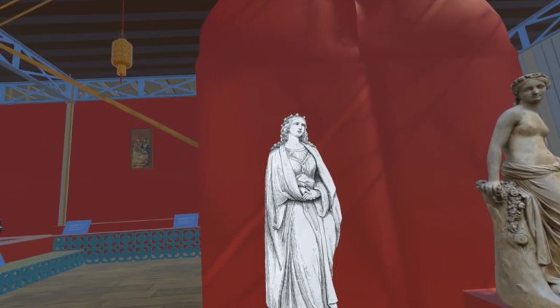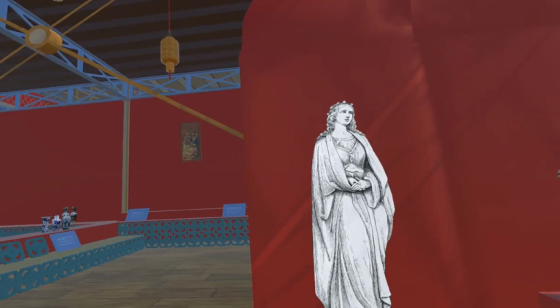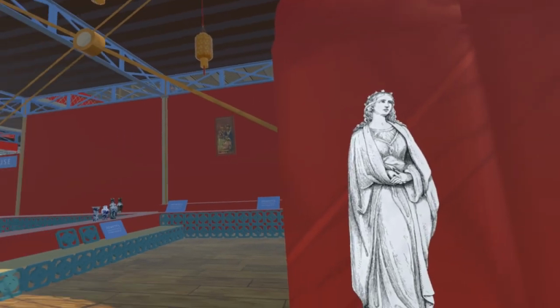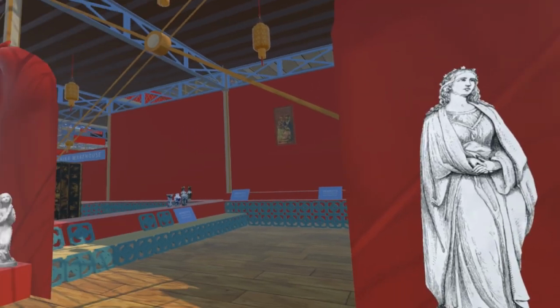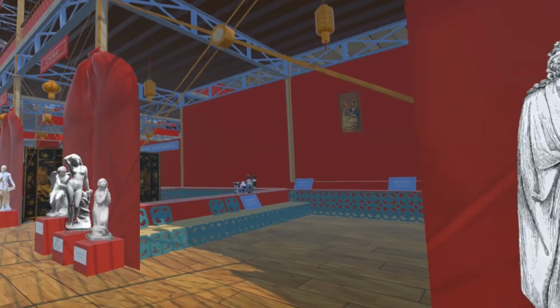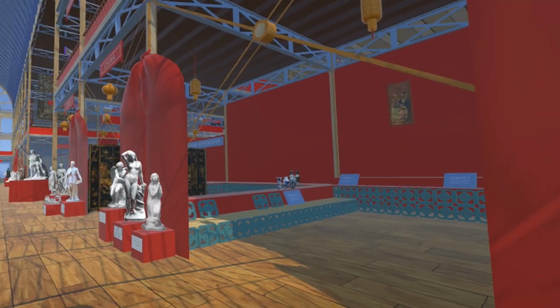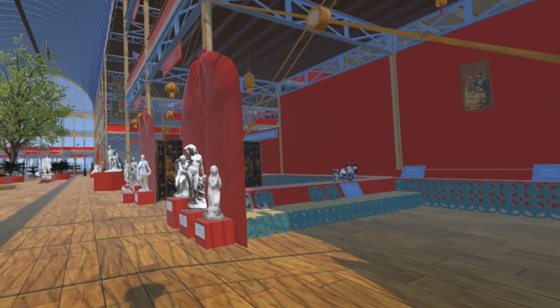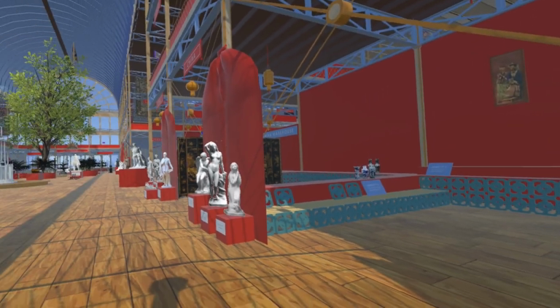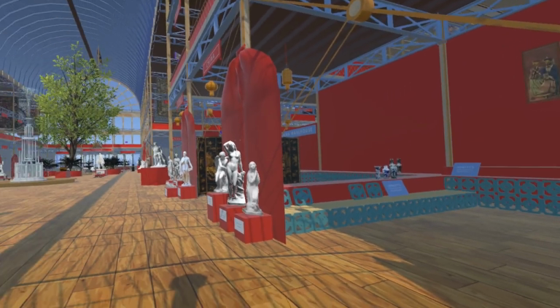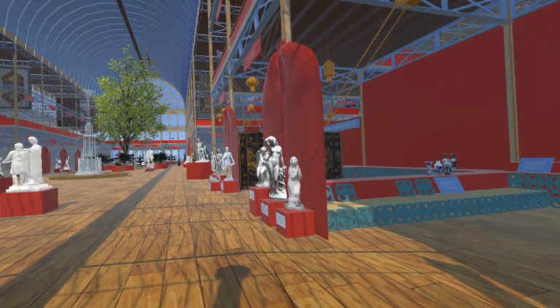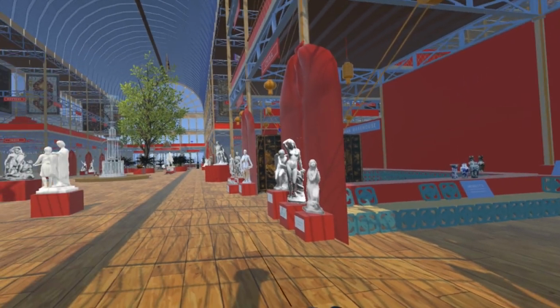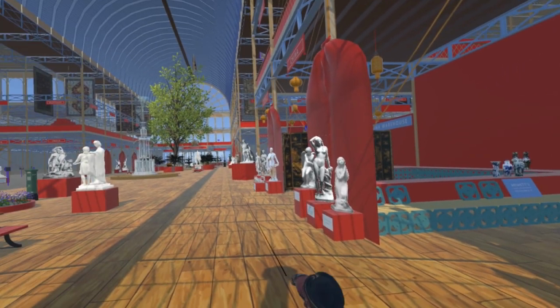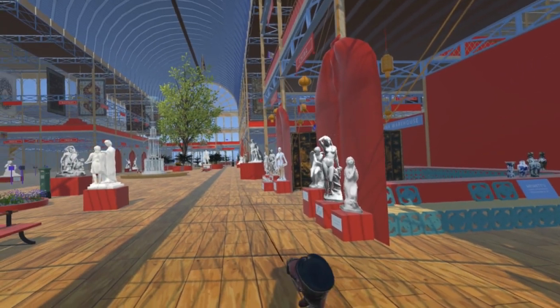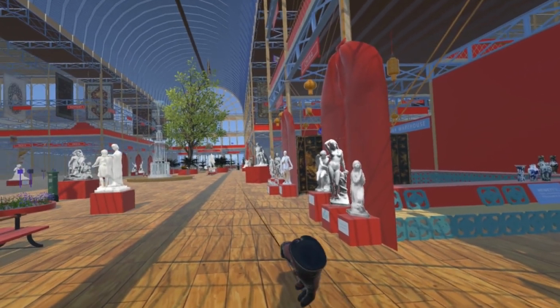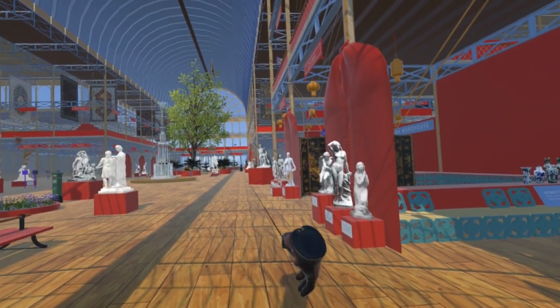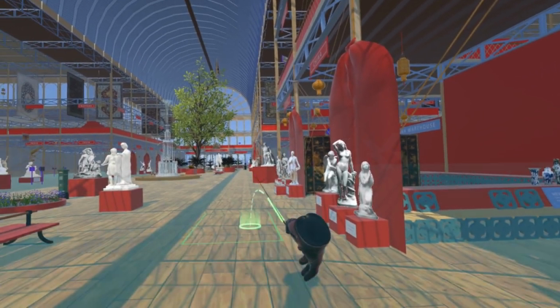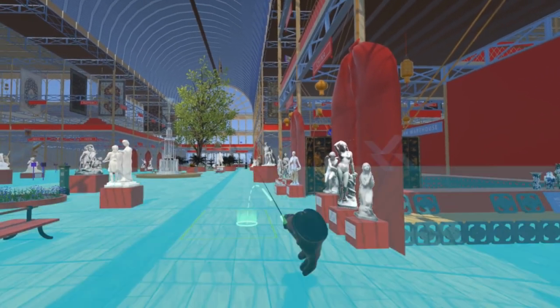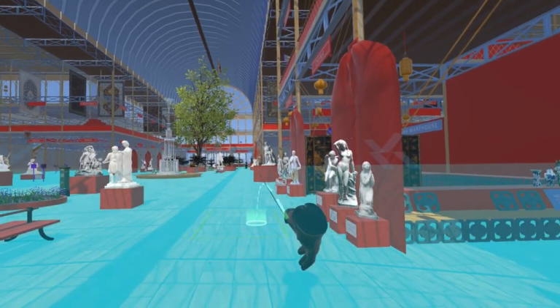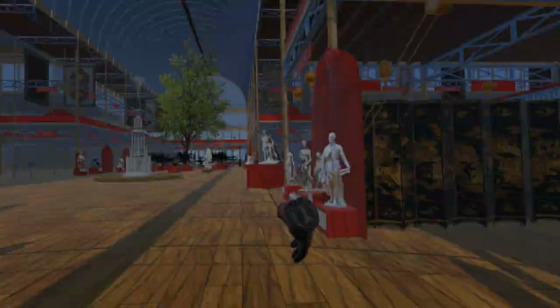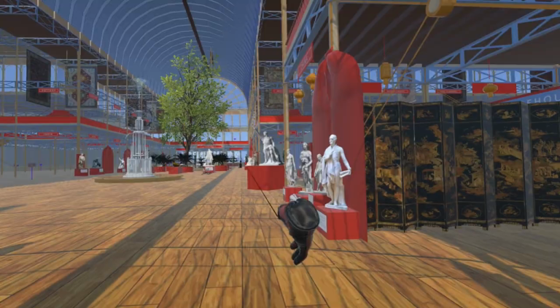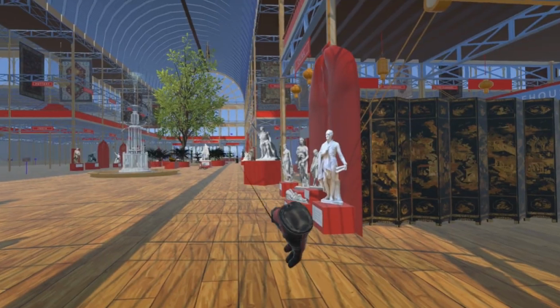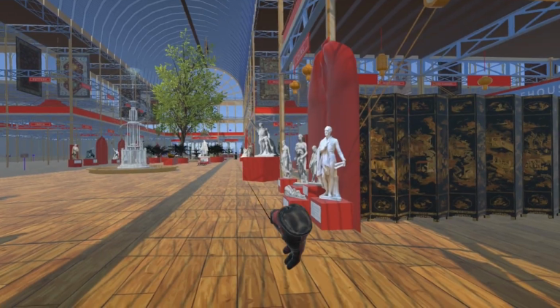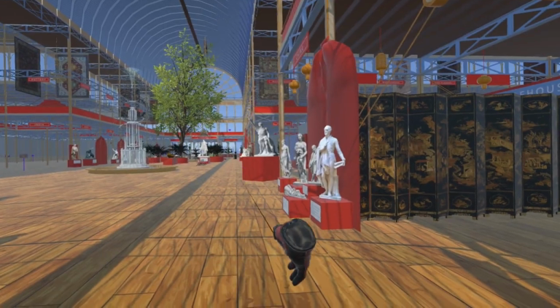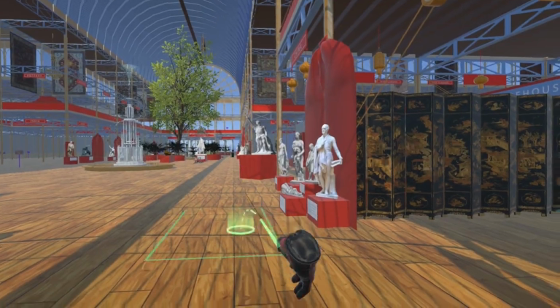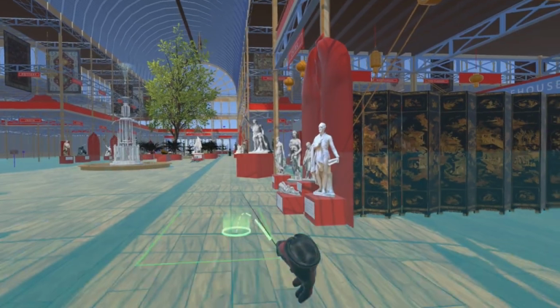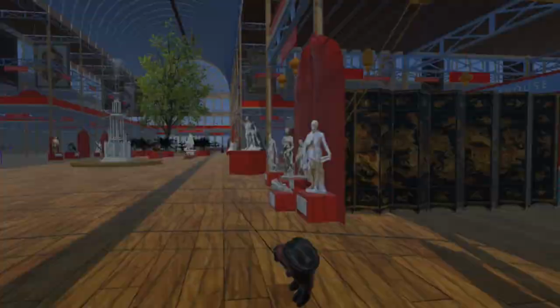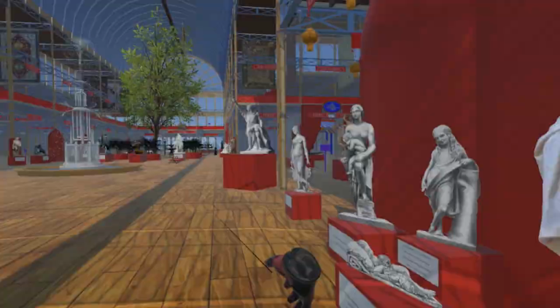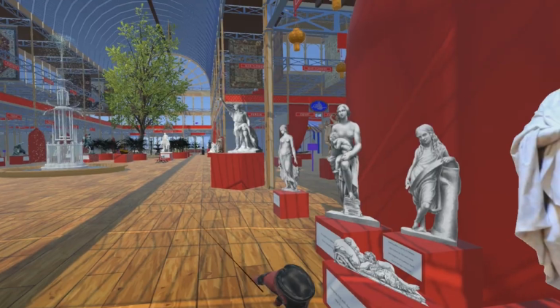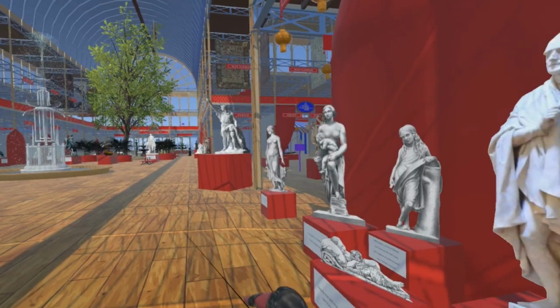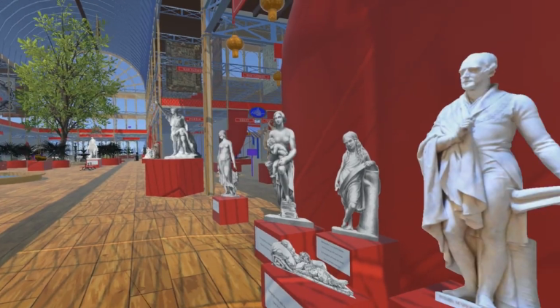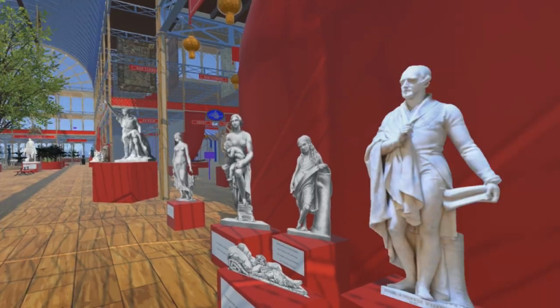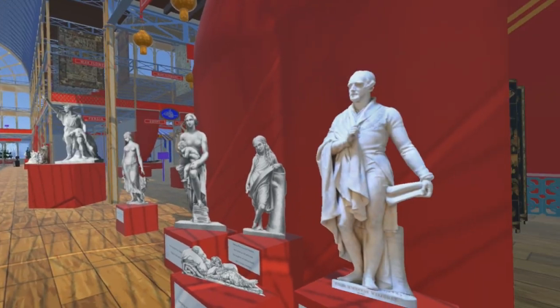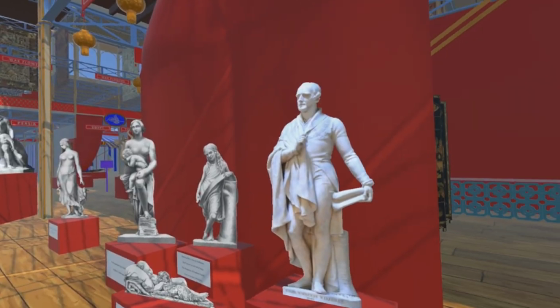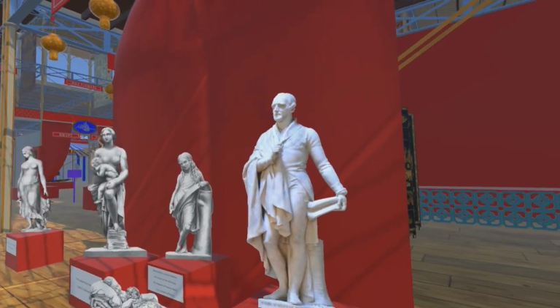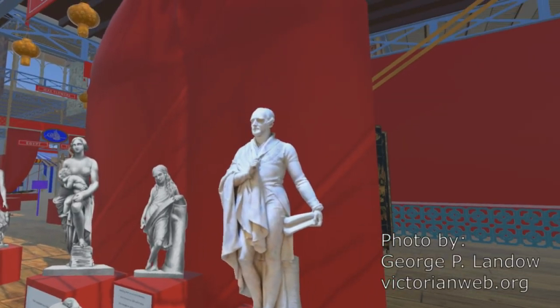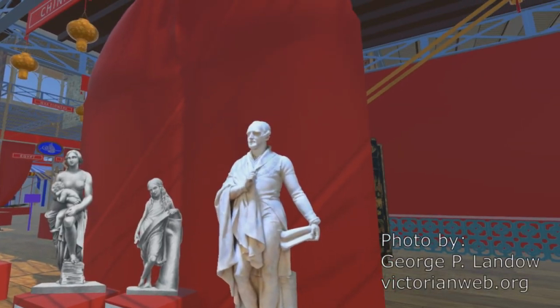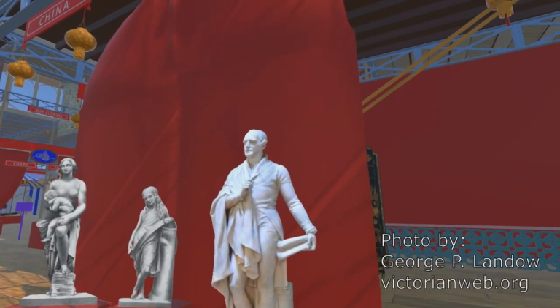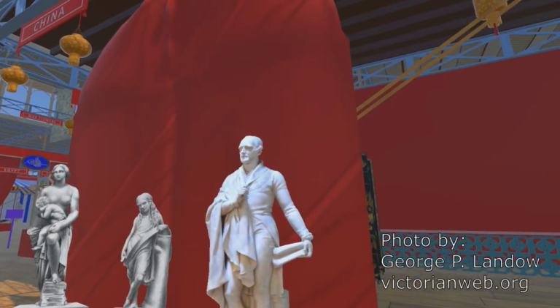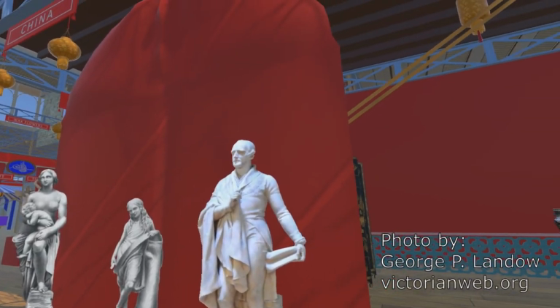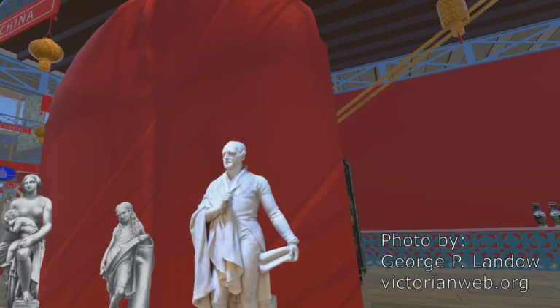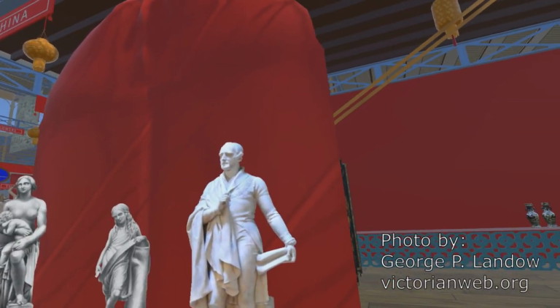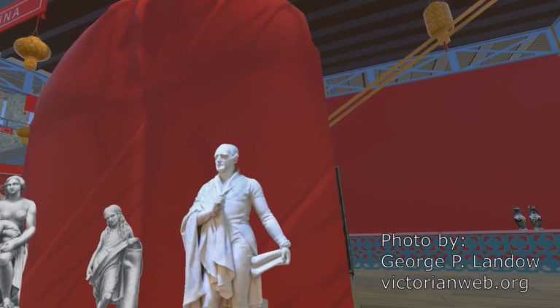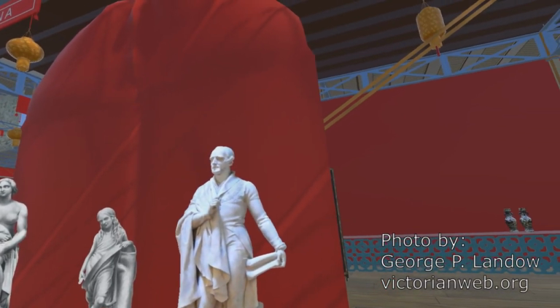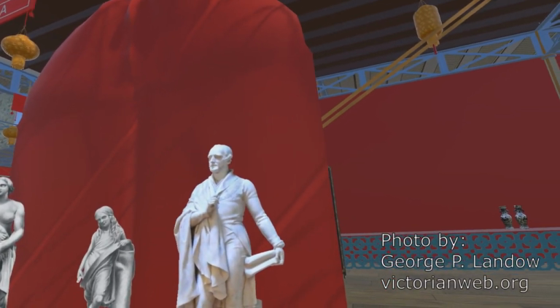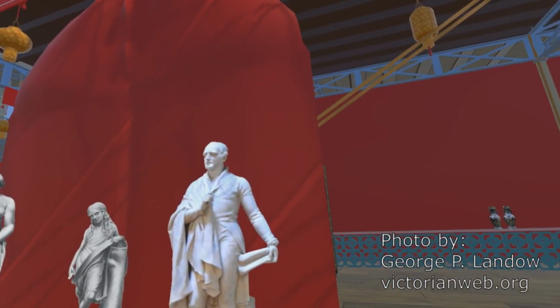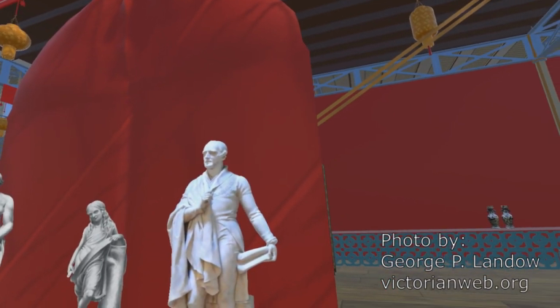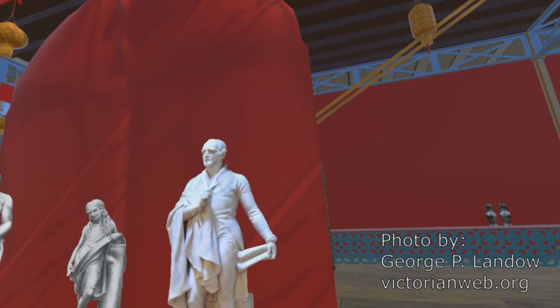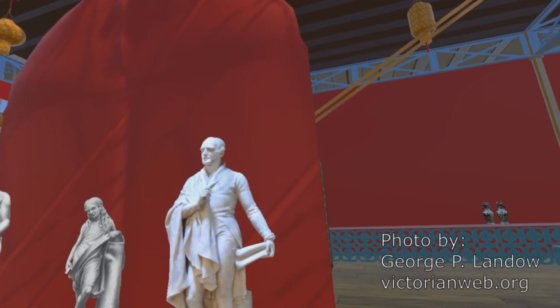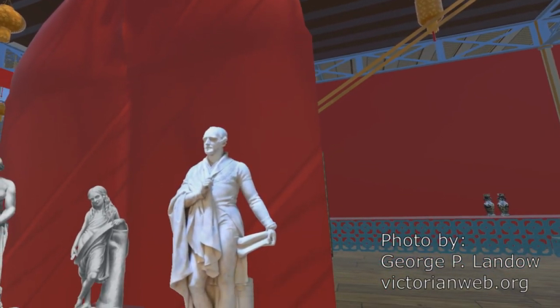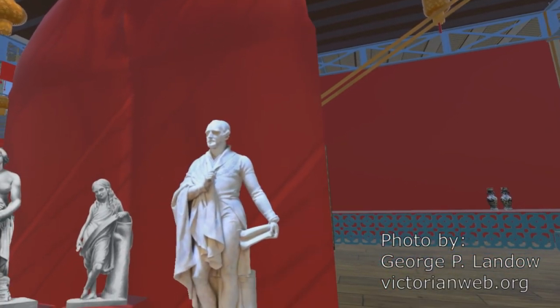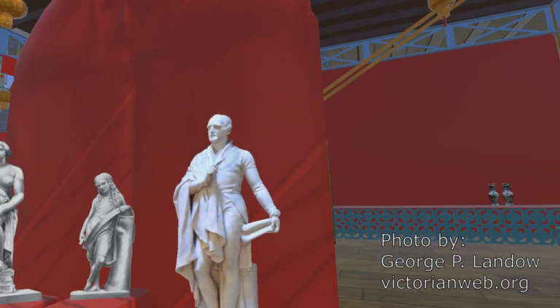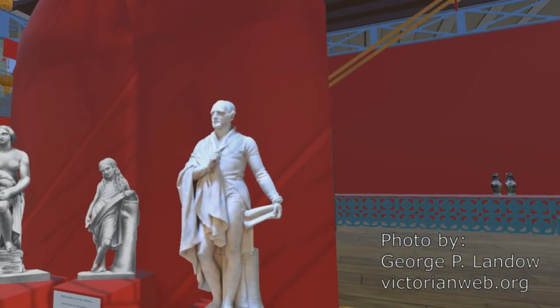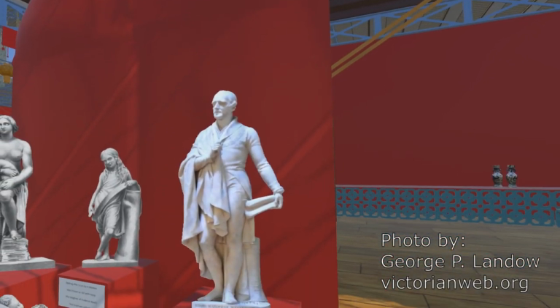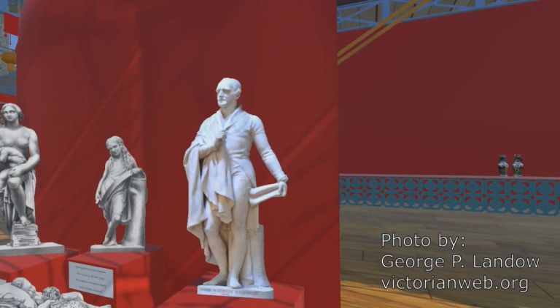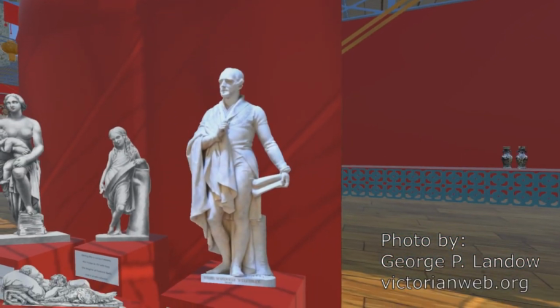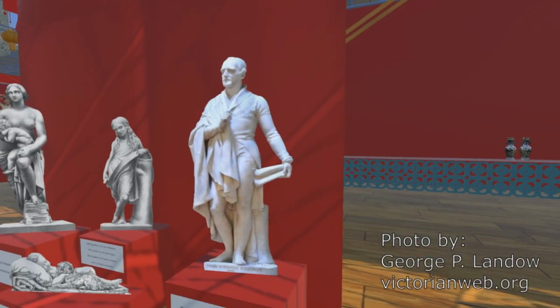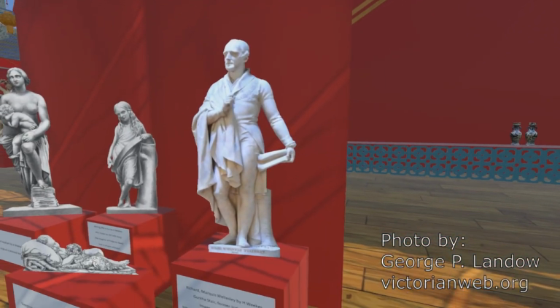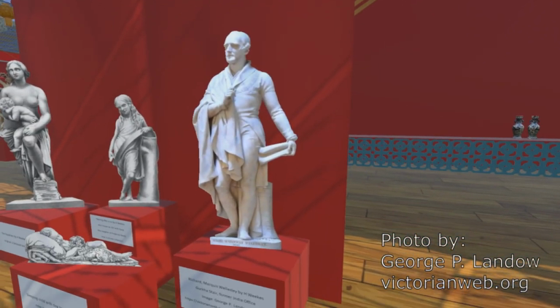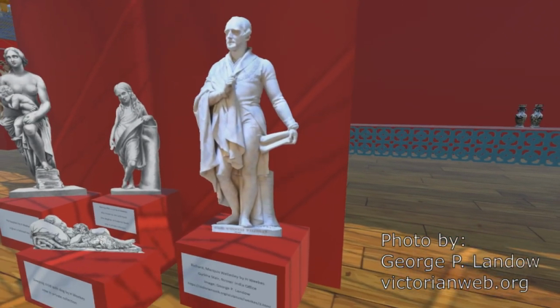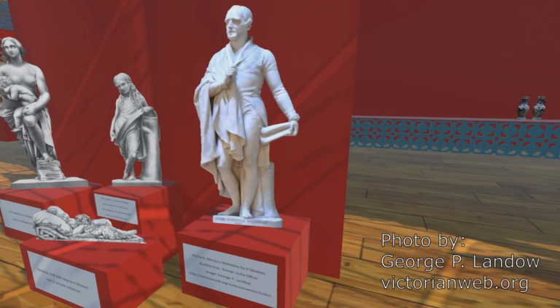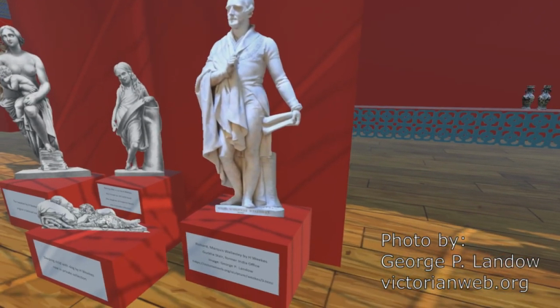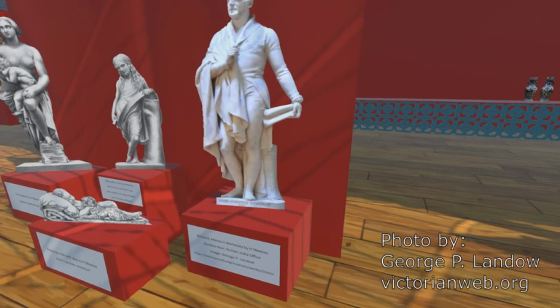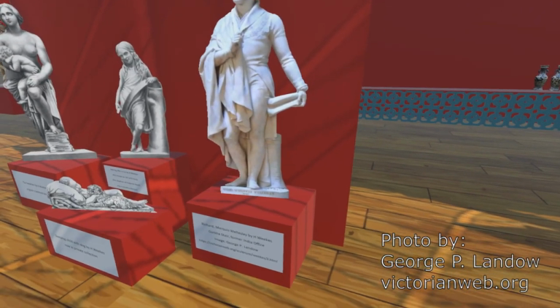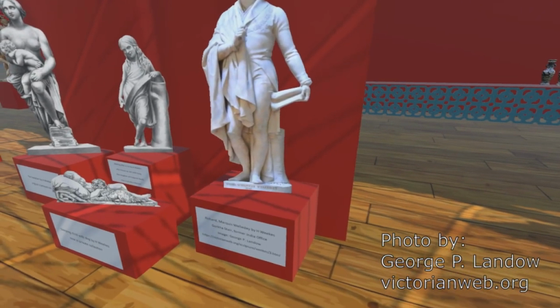Also Richard Marquess Wellesley by Henry Weeks, which is above the Gurkha stair in the former India Office, King Charles Street, London.